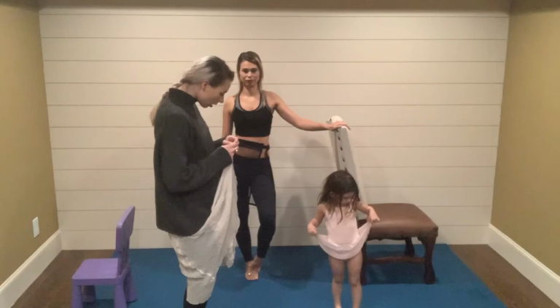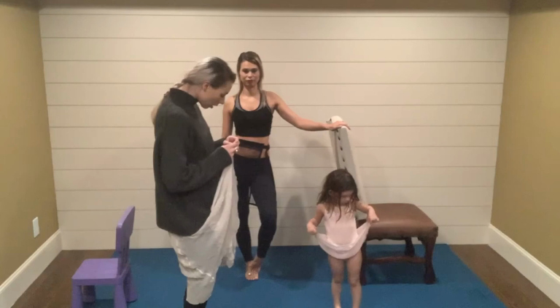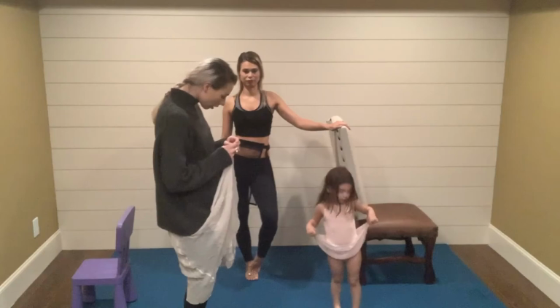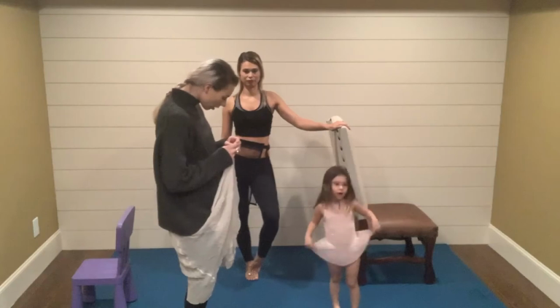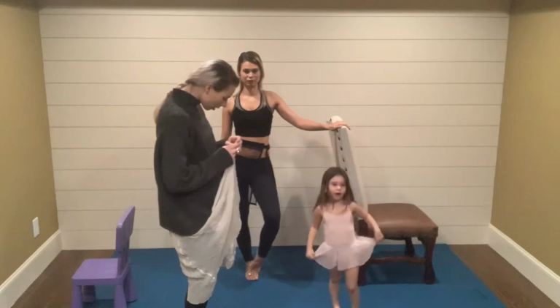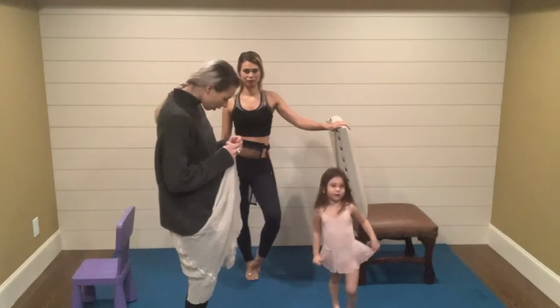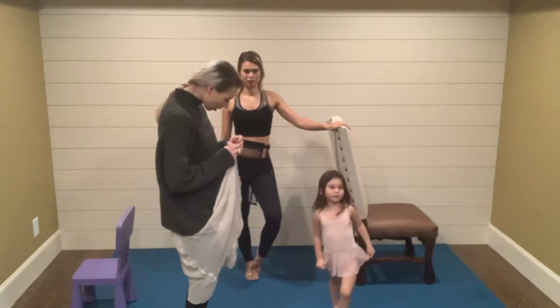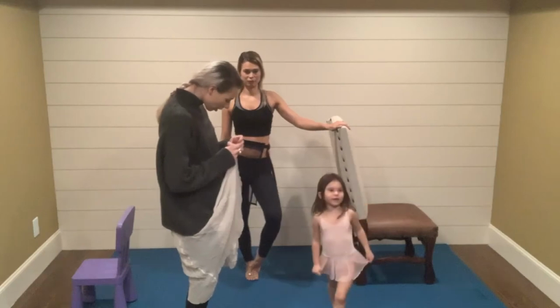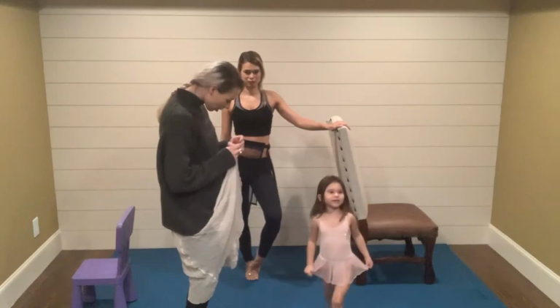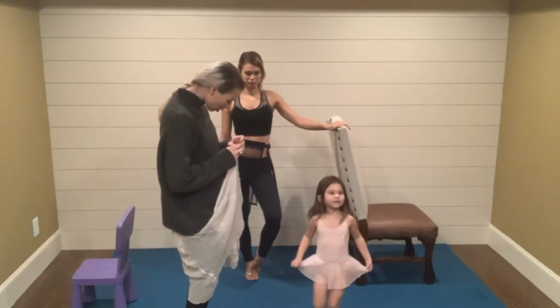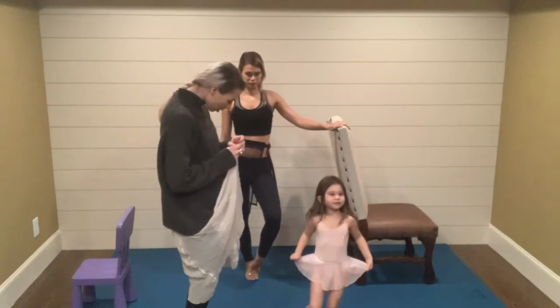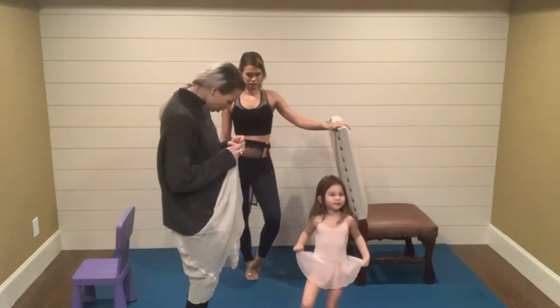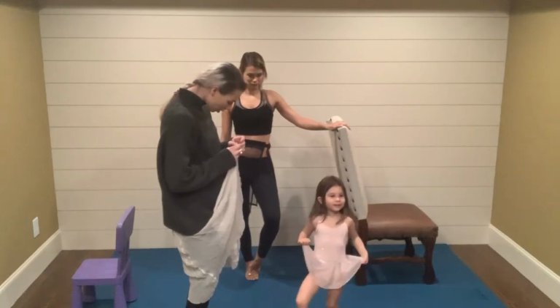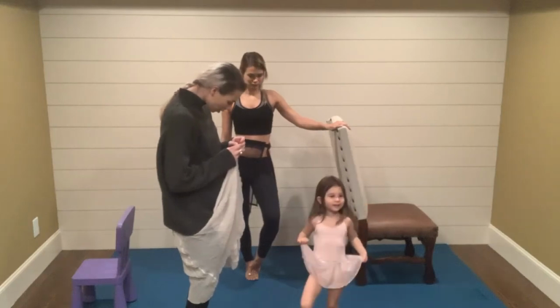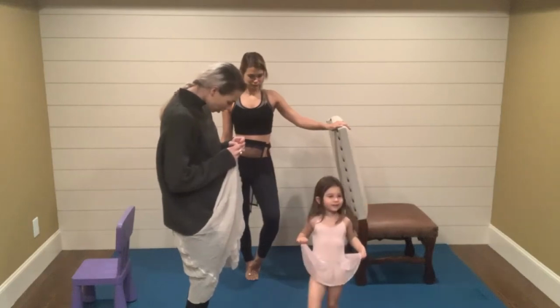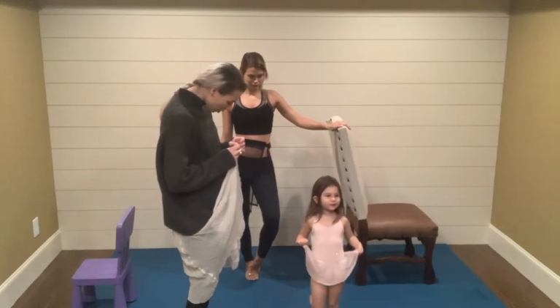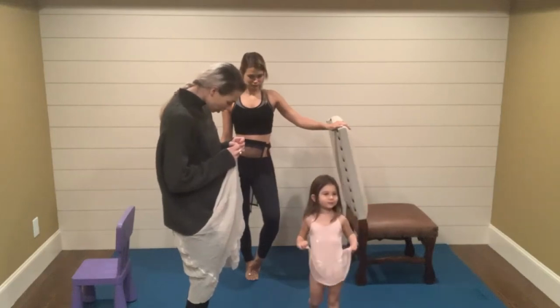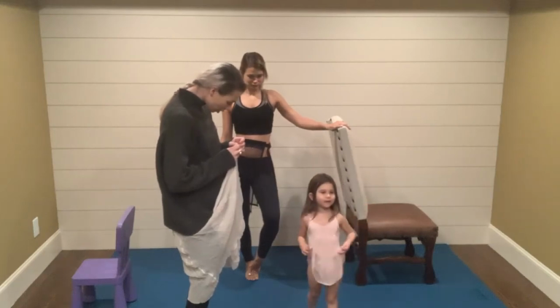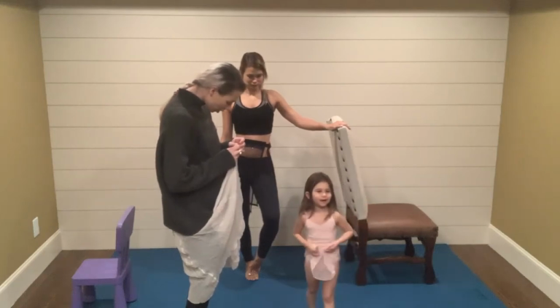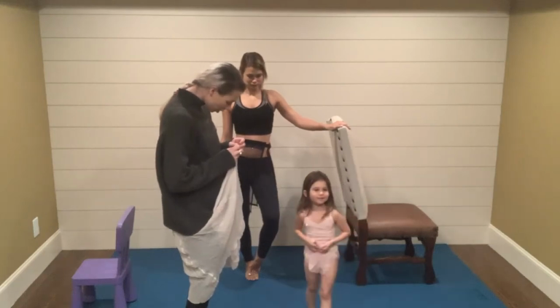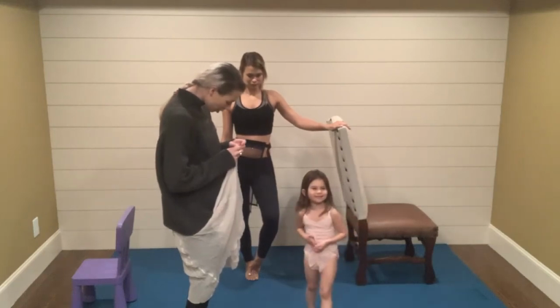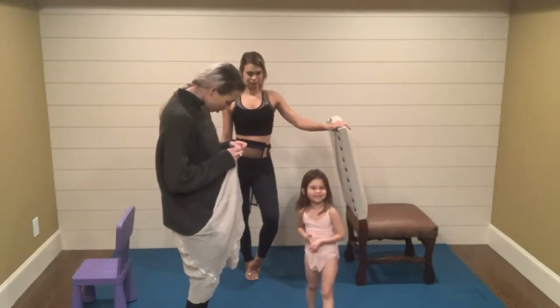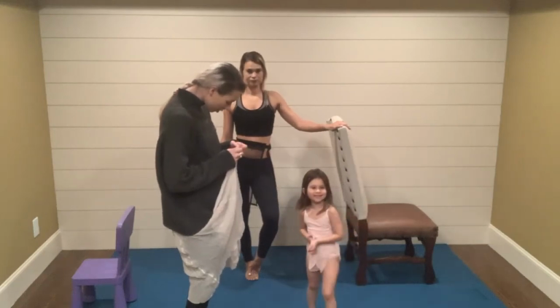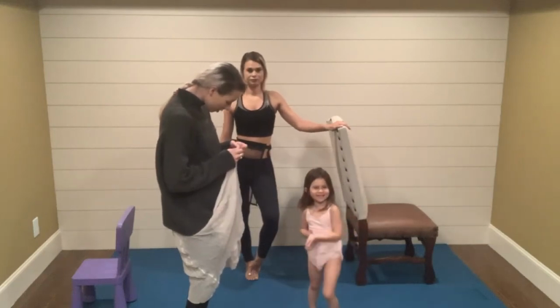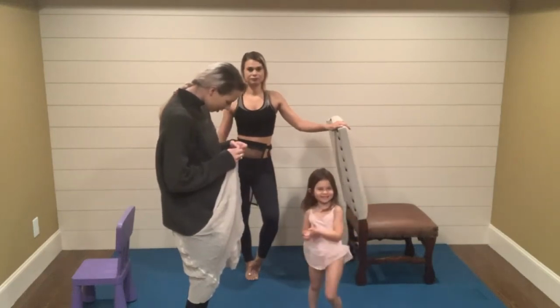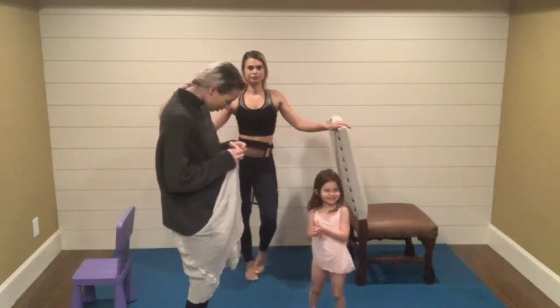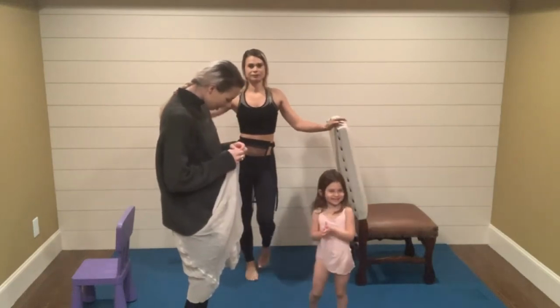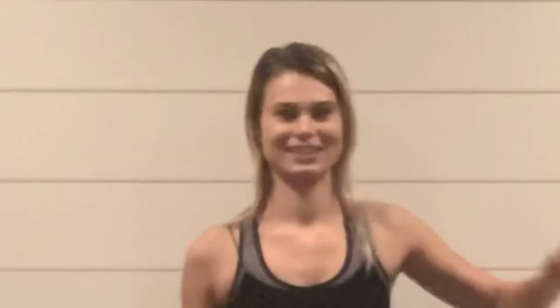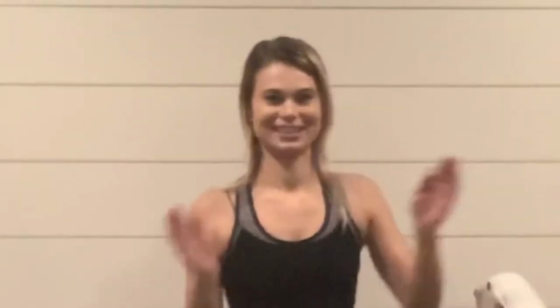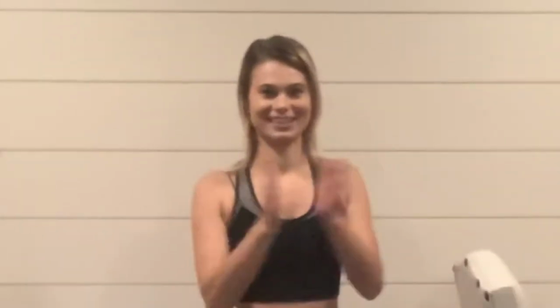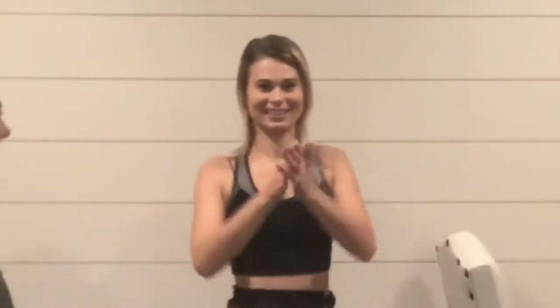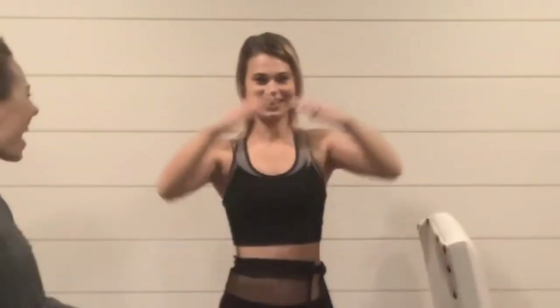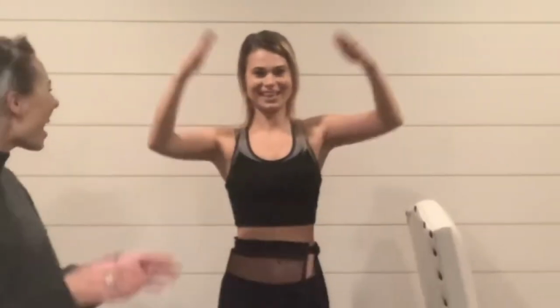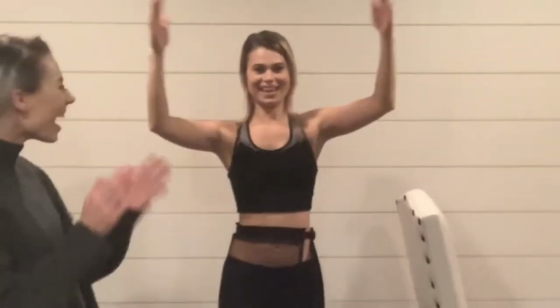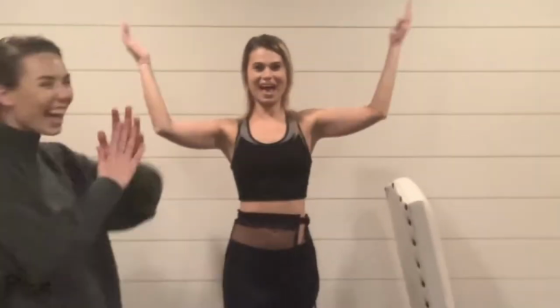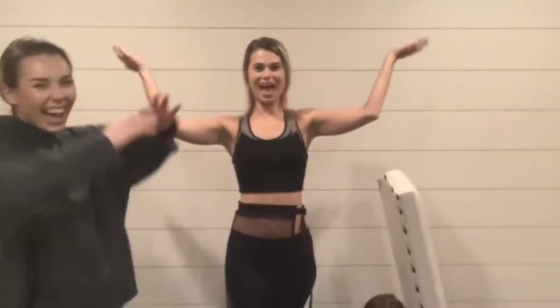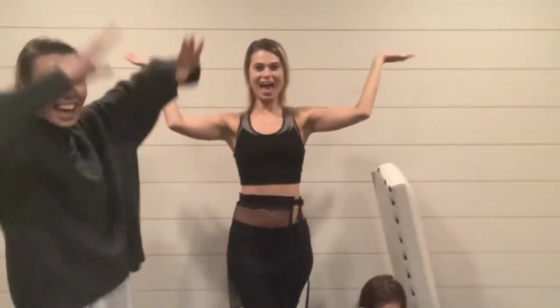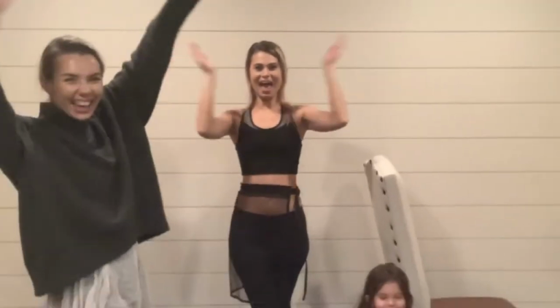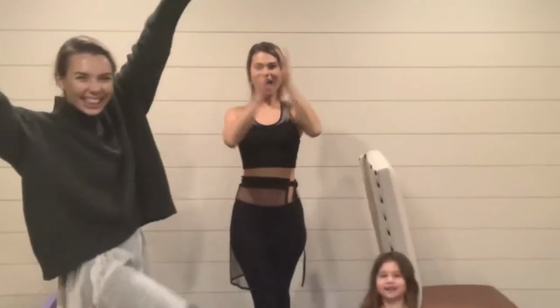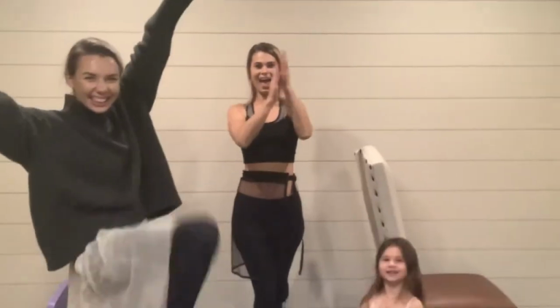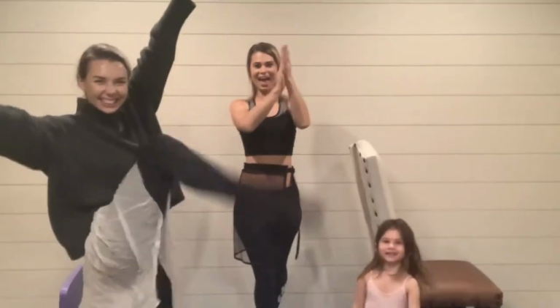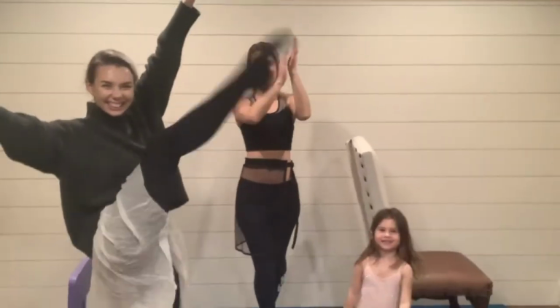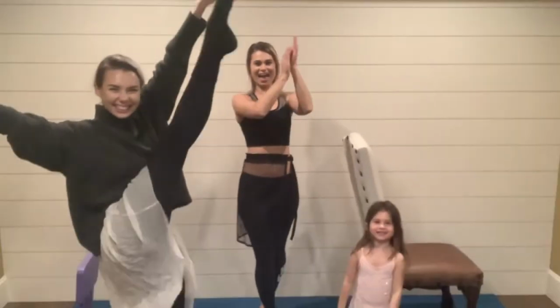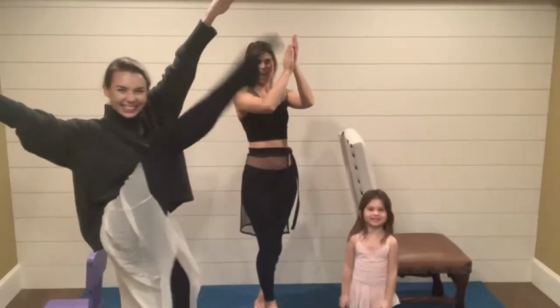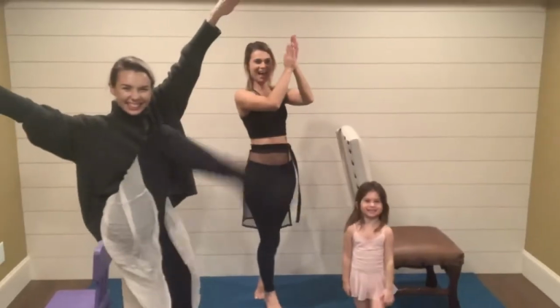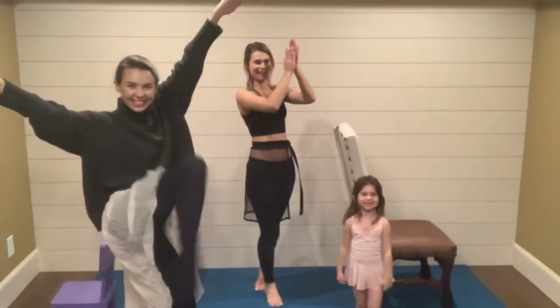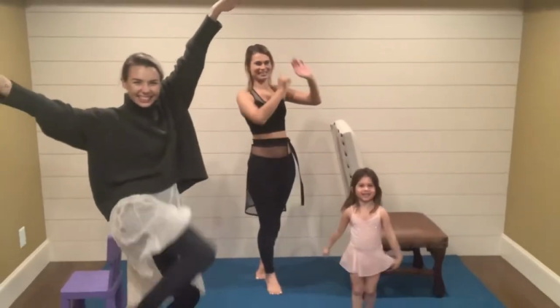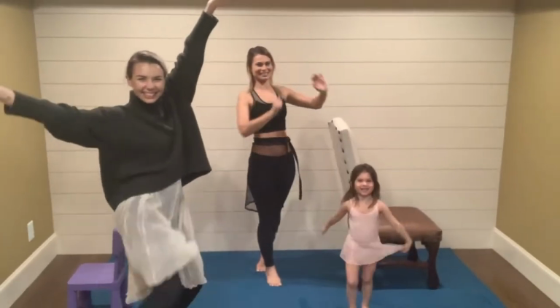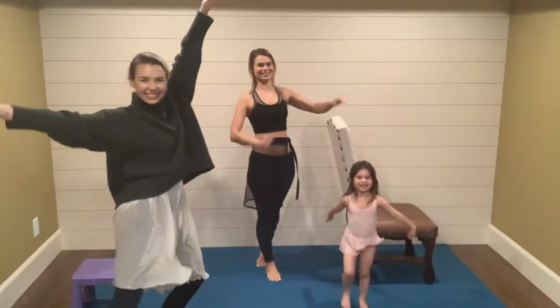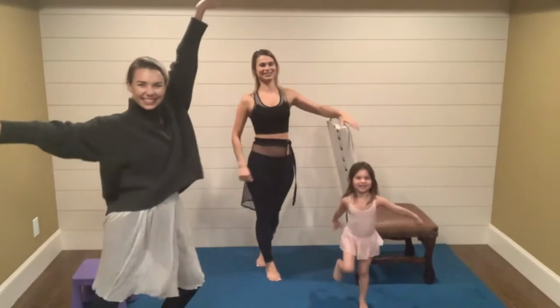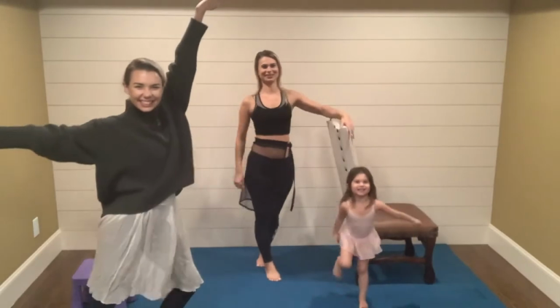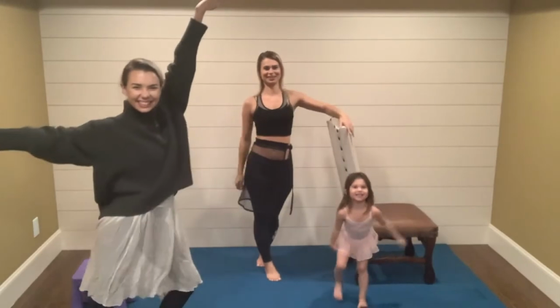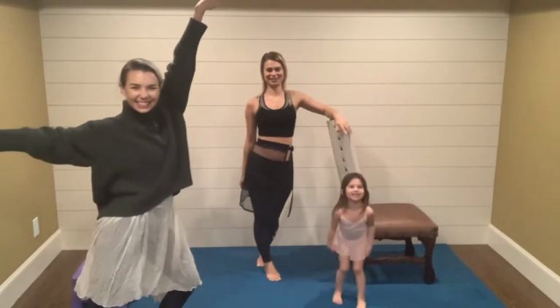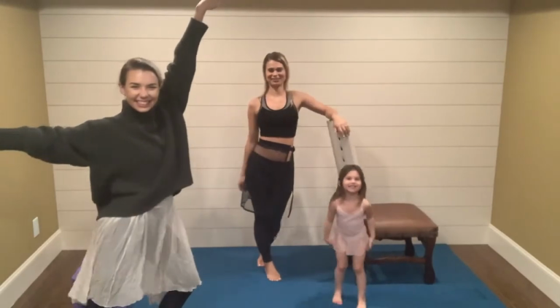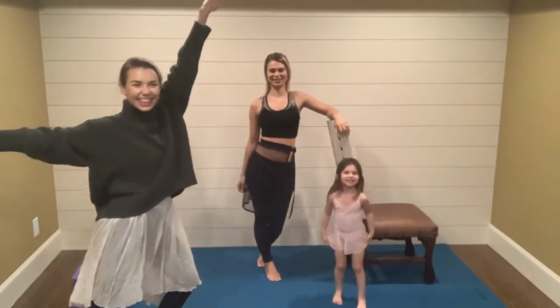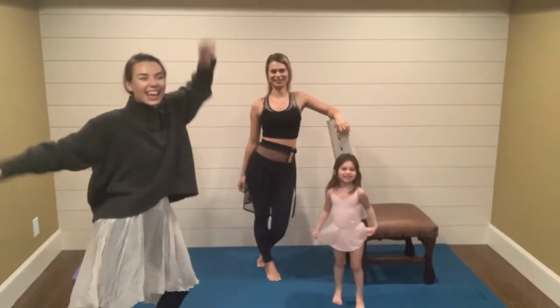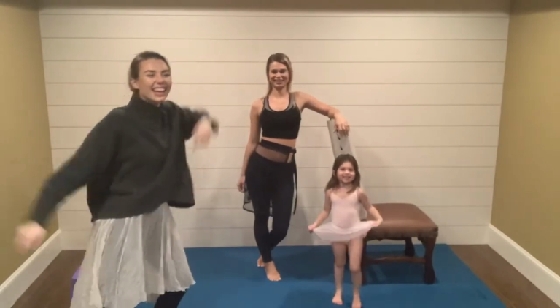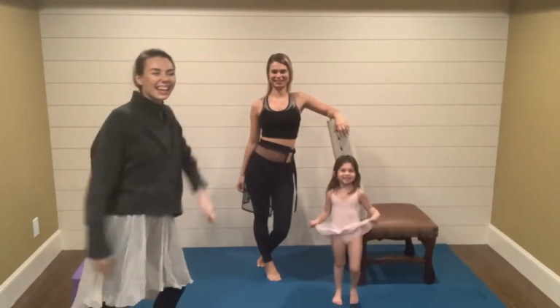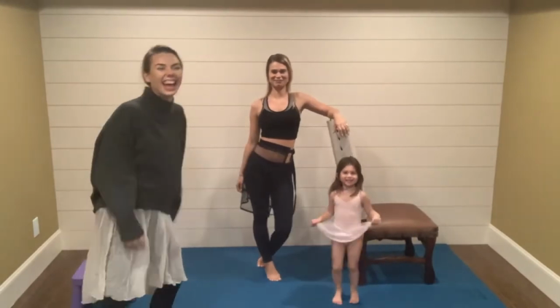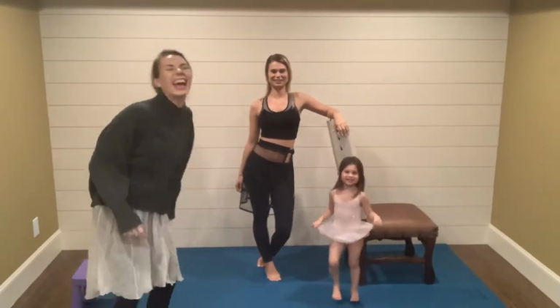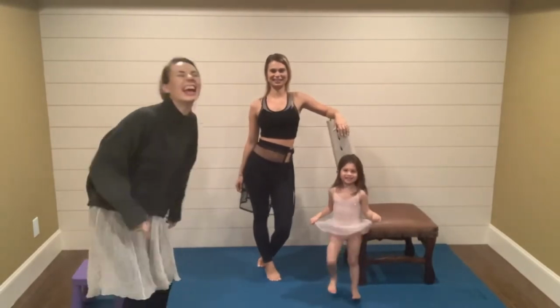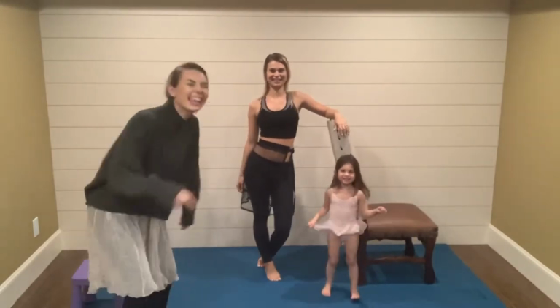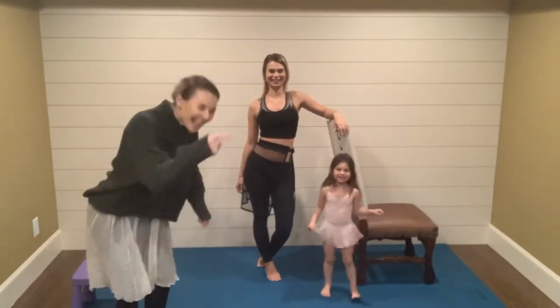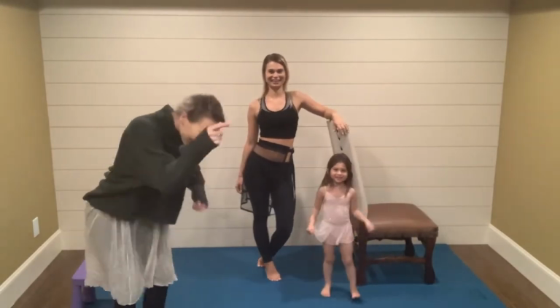Are you ready to be little ballerinas? Yes! Okay, with that leg up in the air.